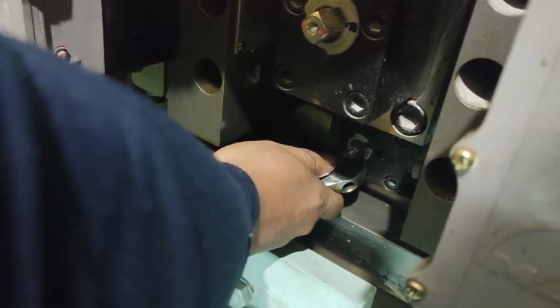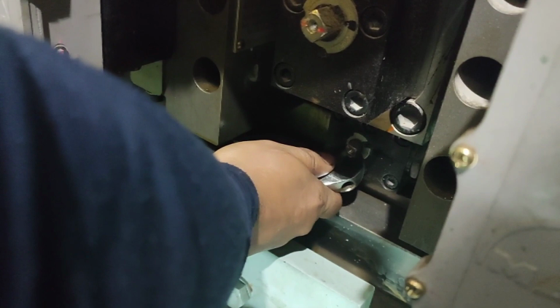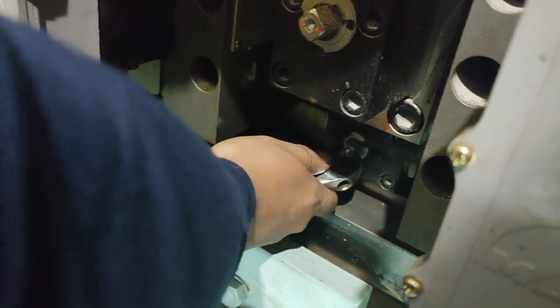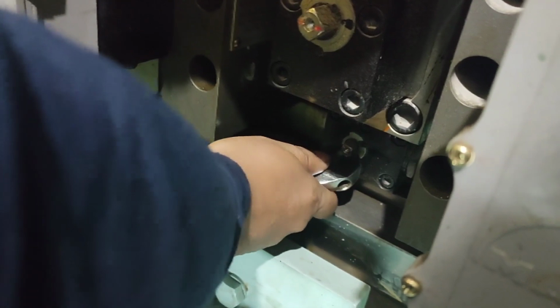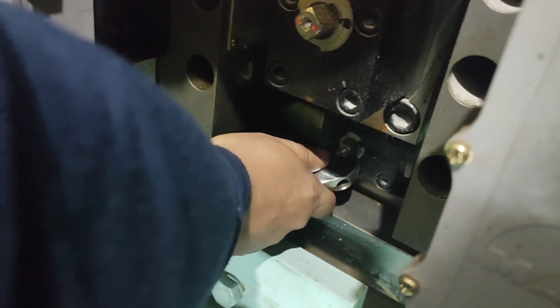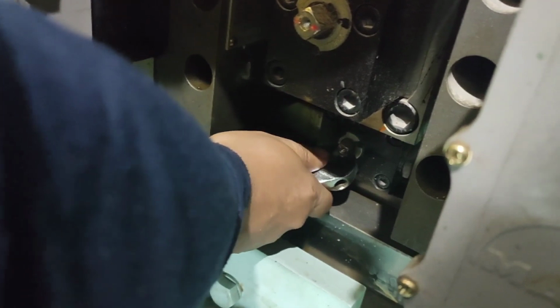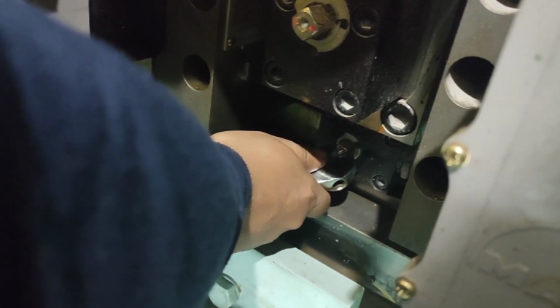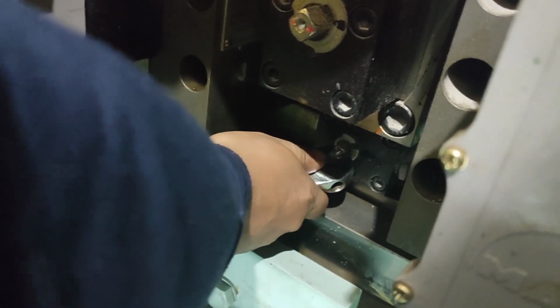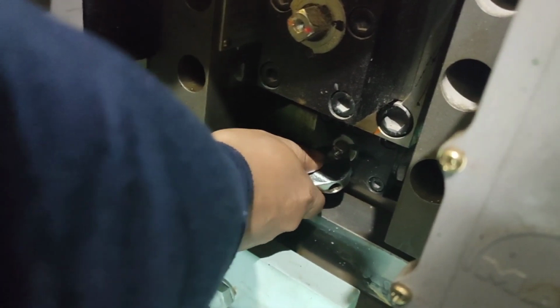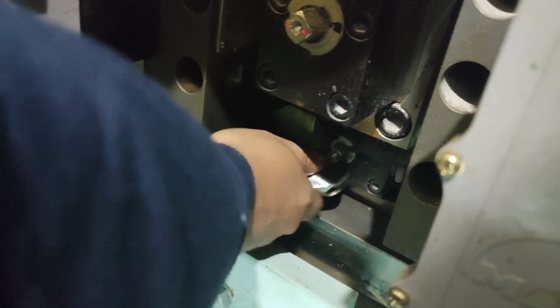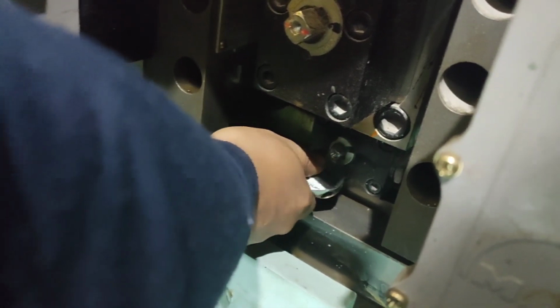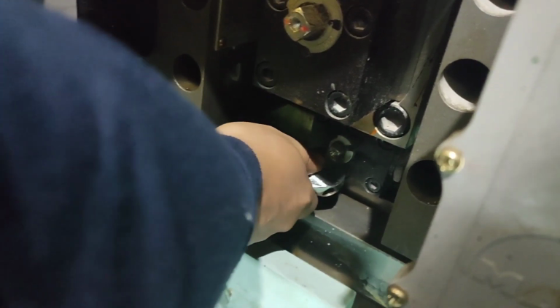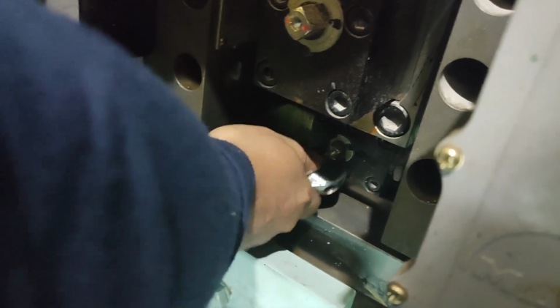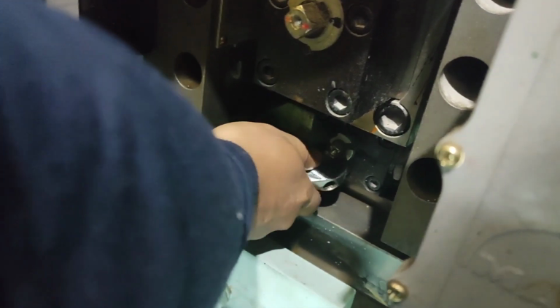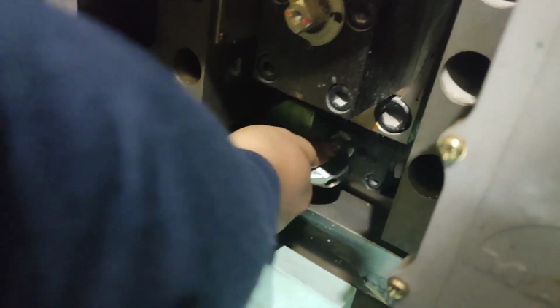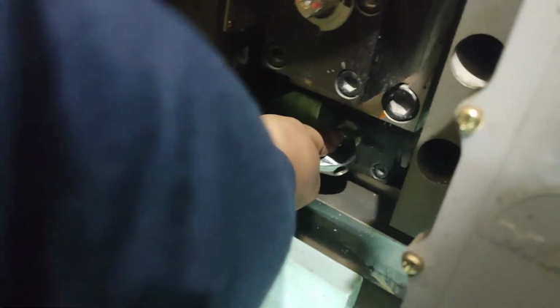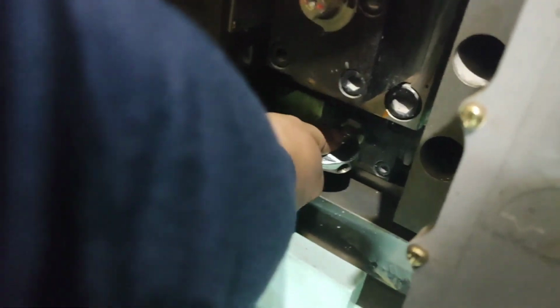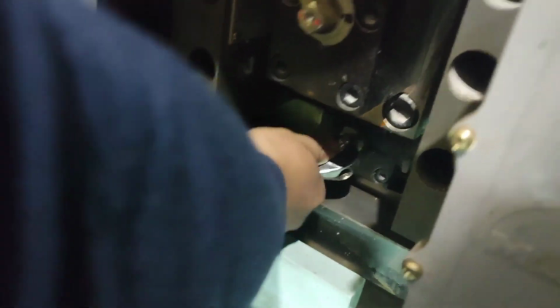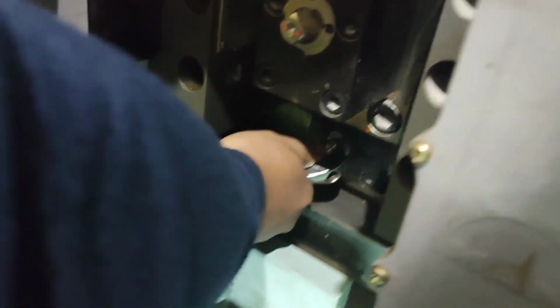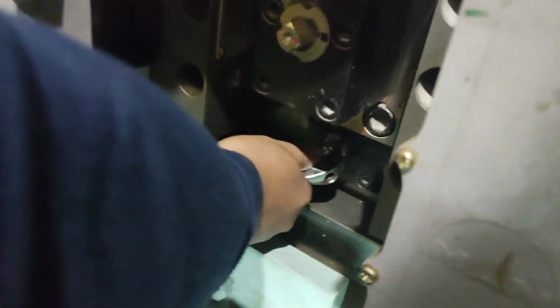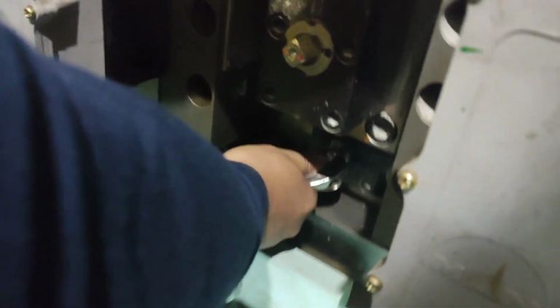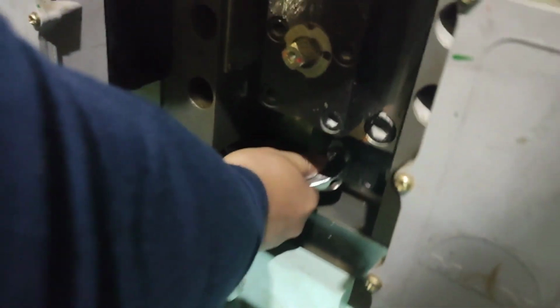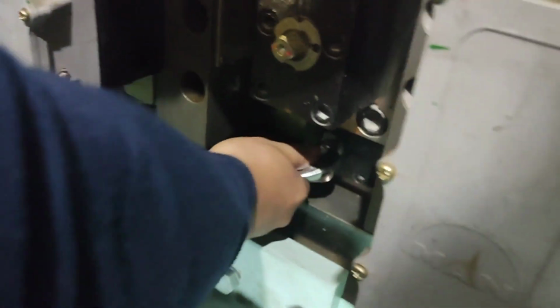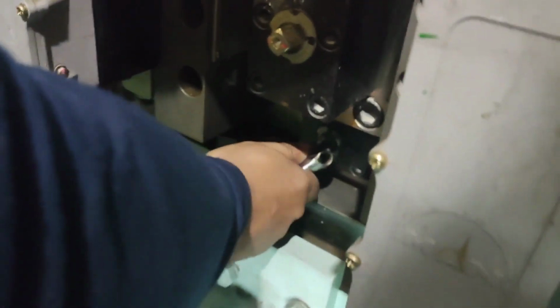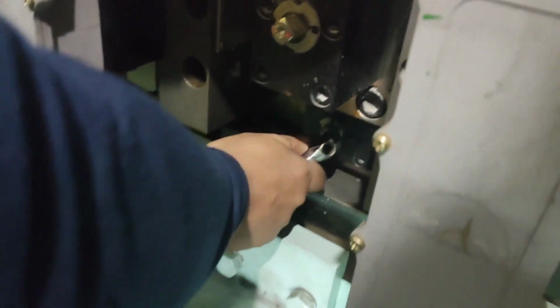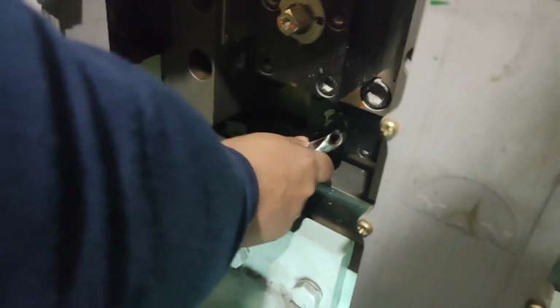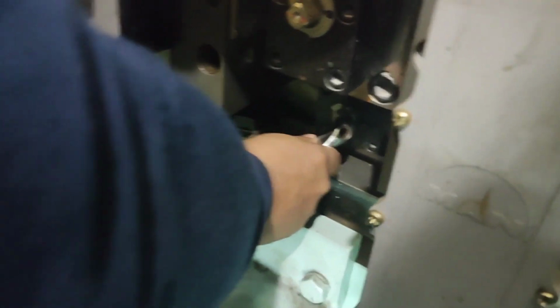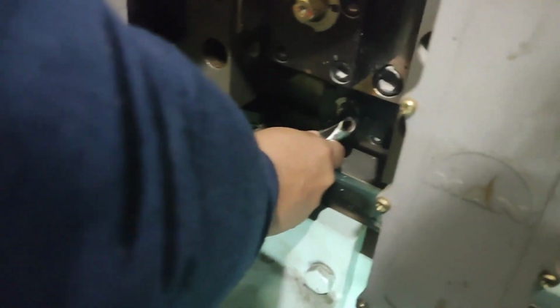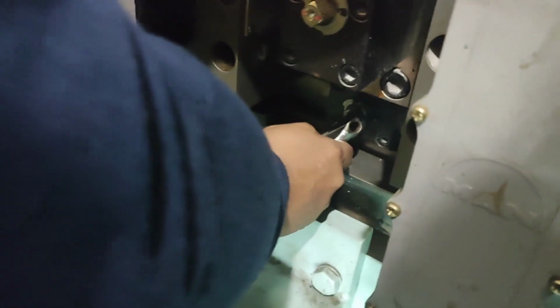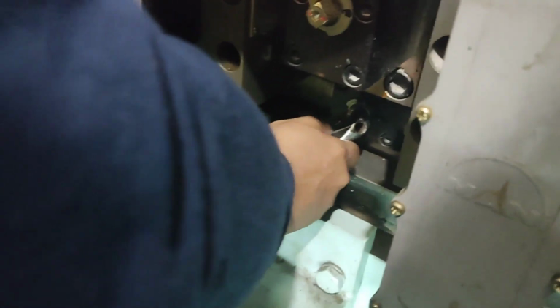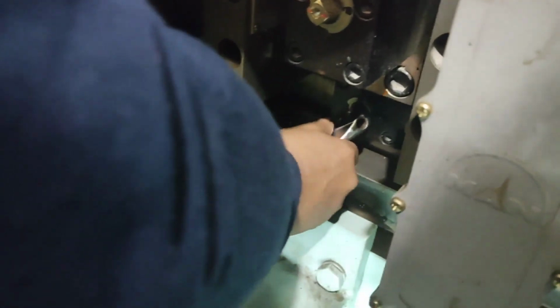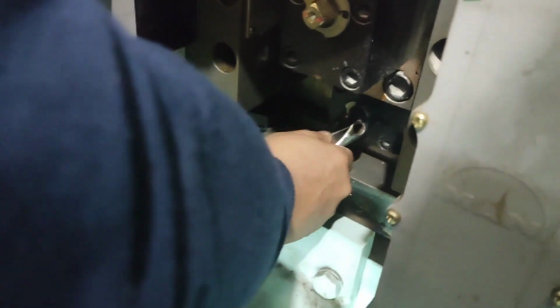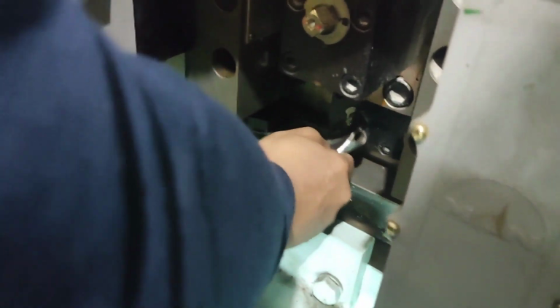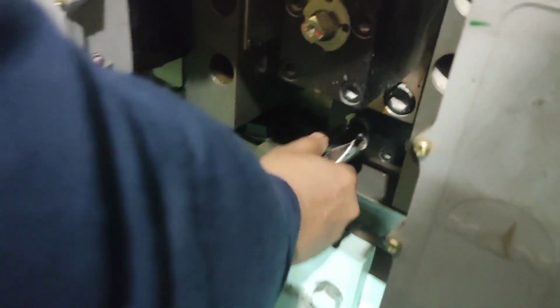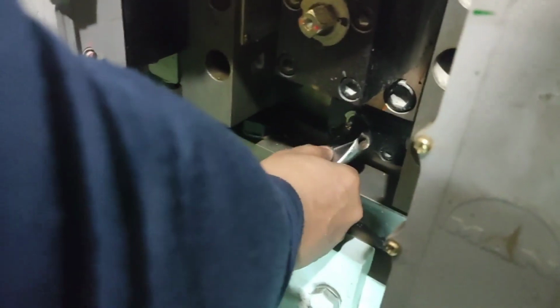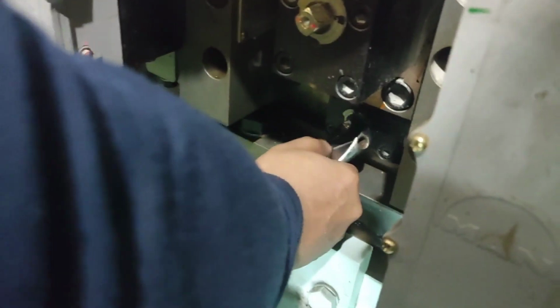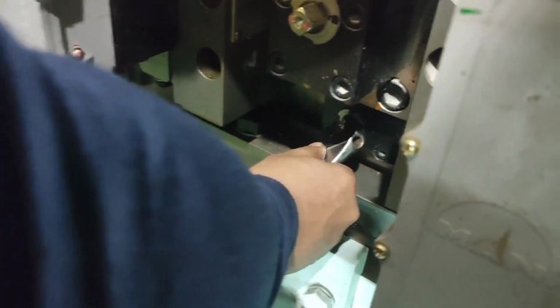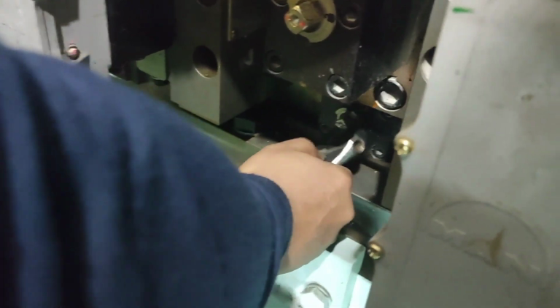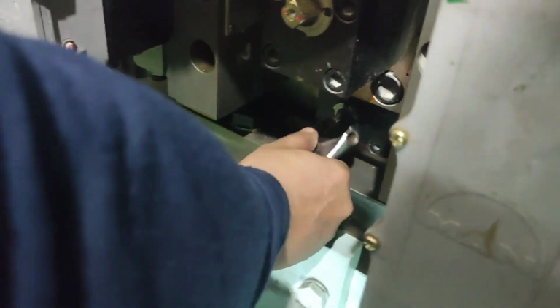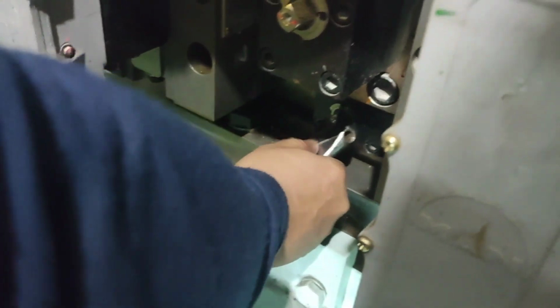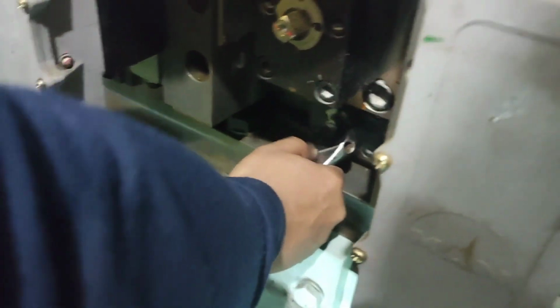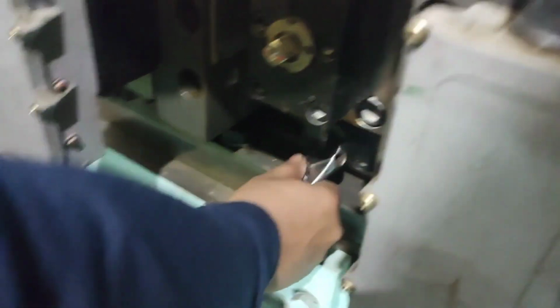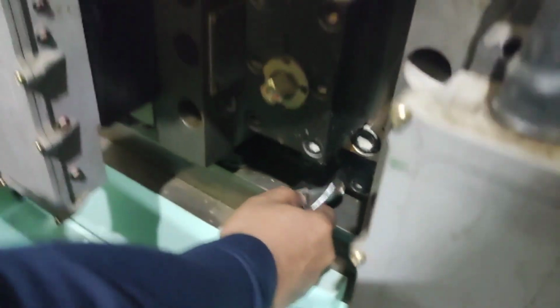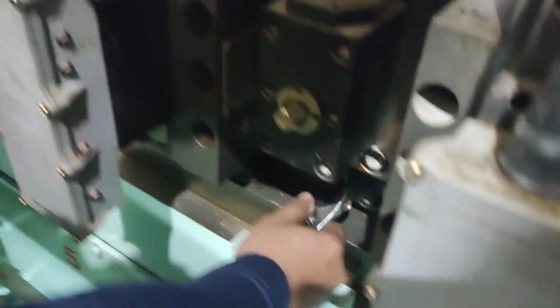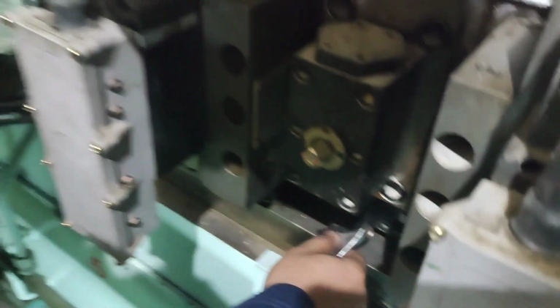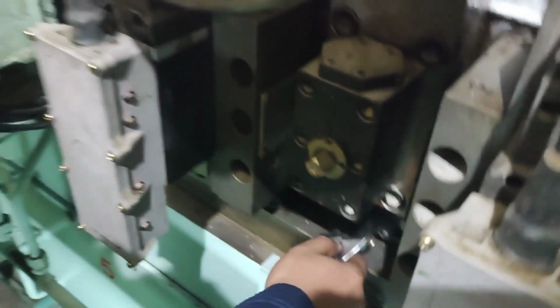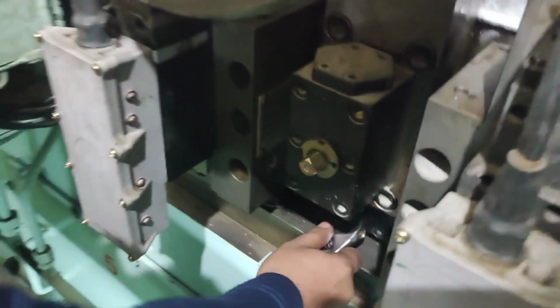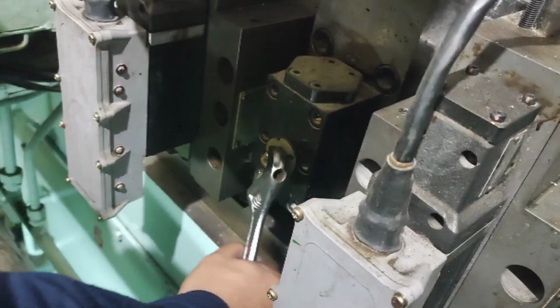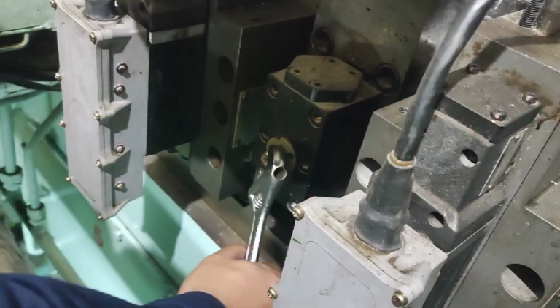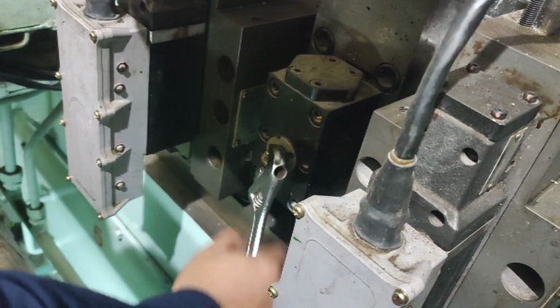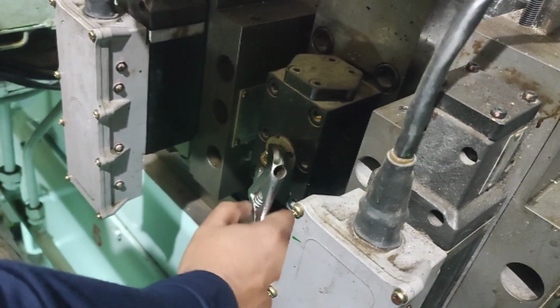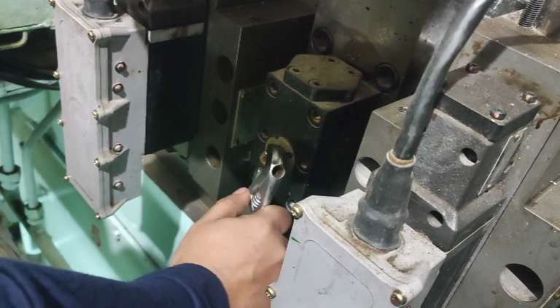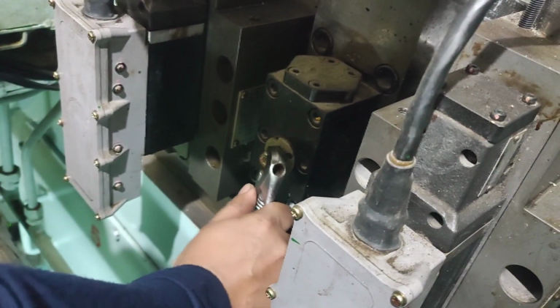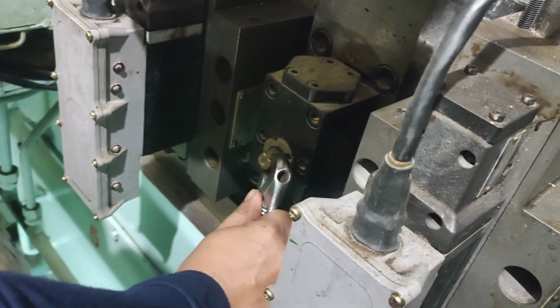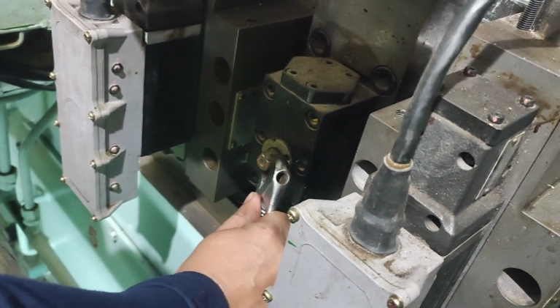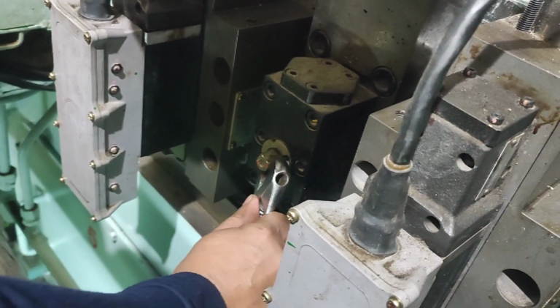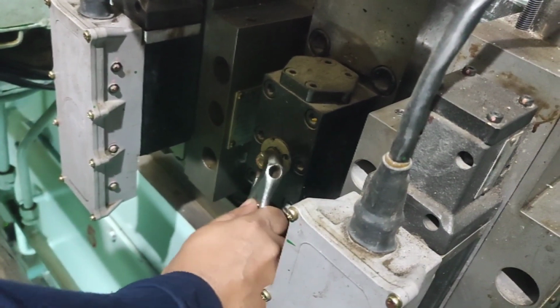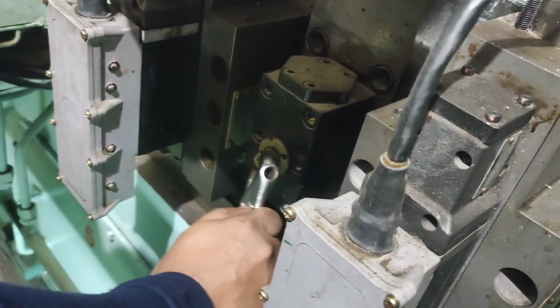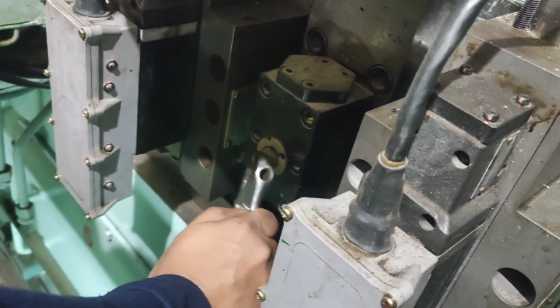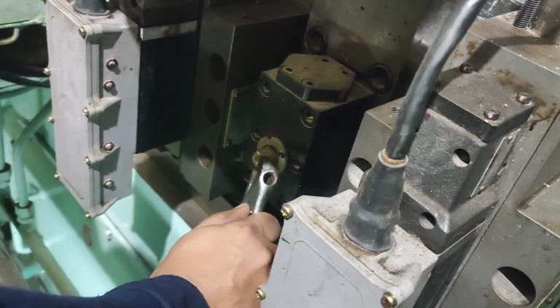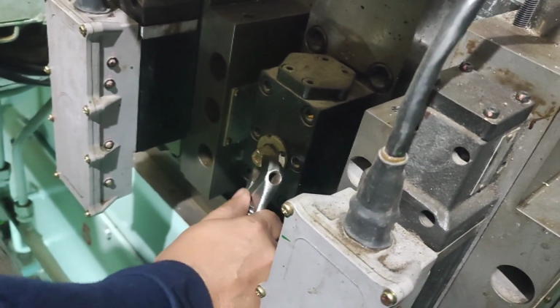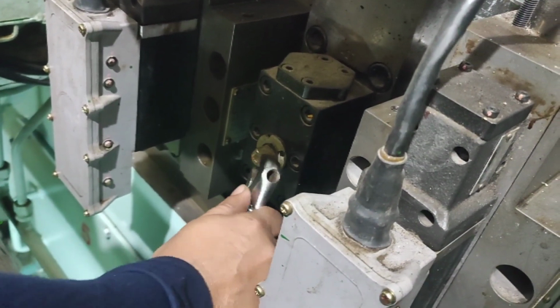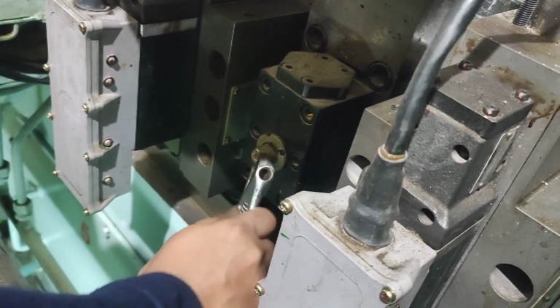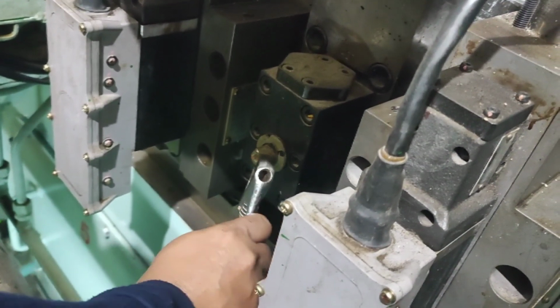Lastly, close the valve 421 and open valve 420 on the hydraulic block.